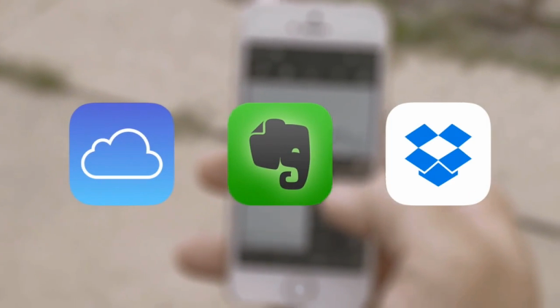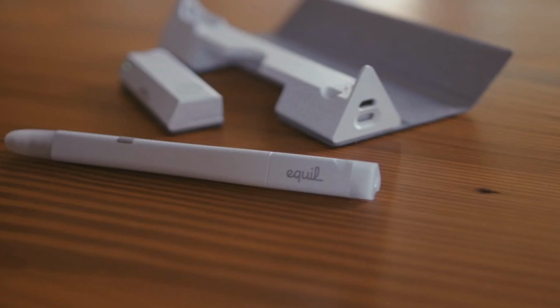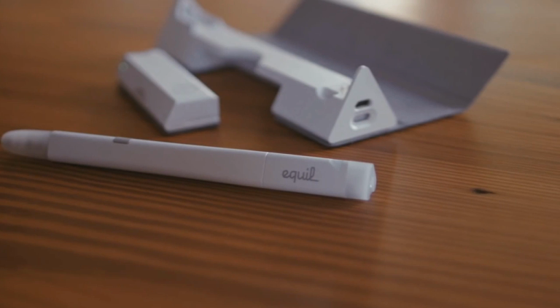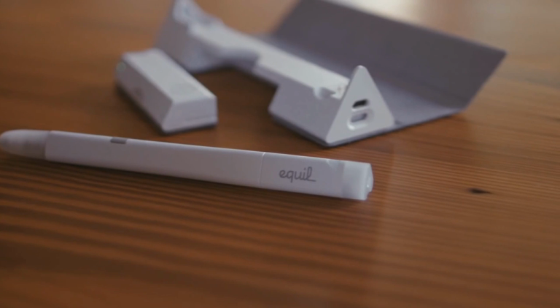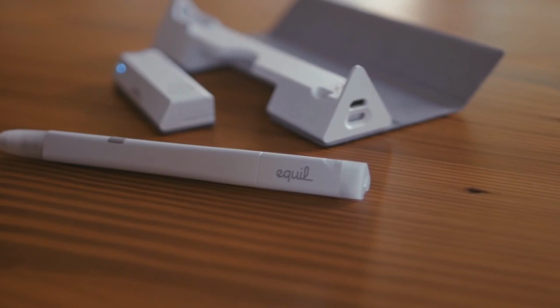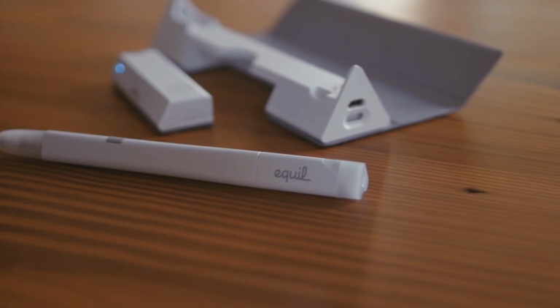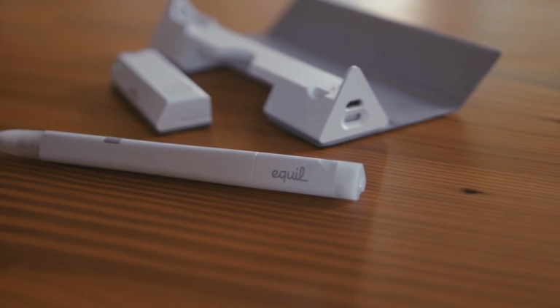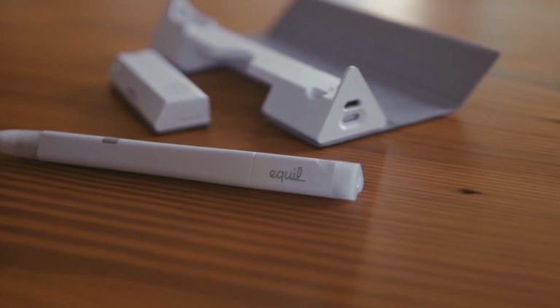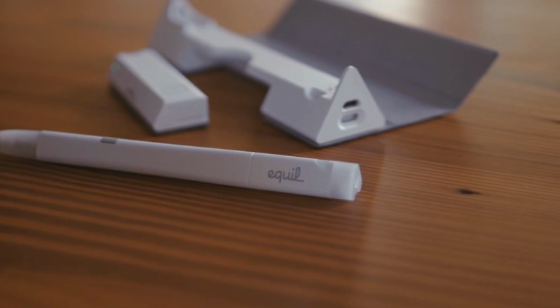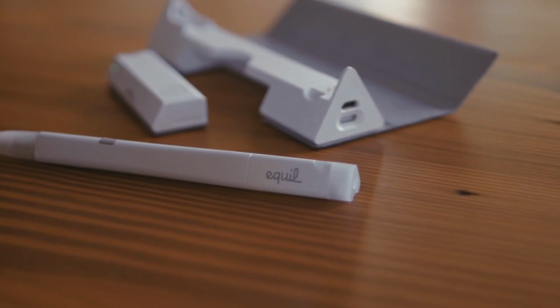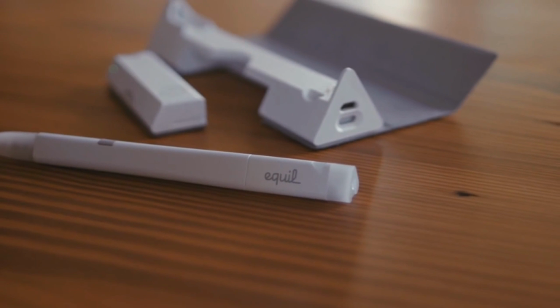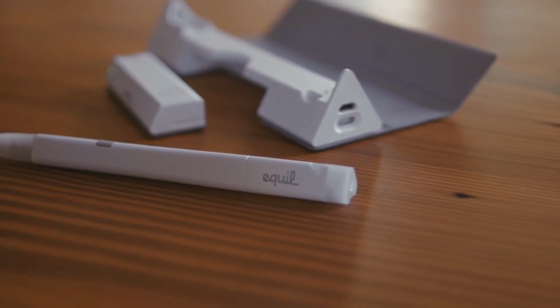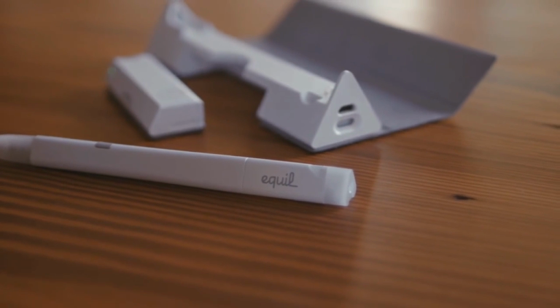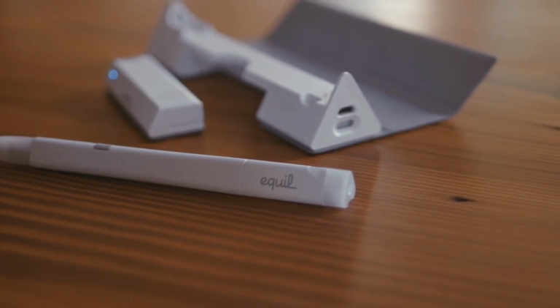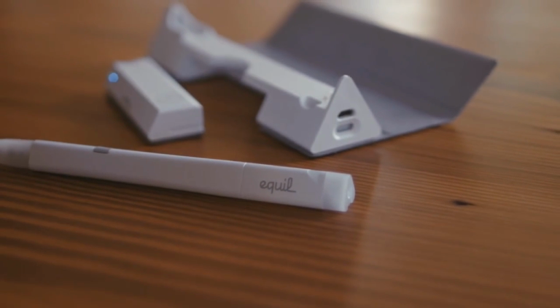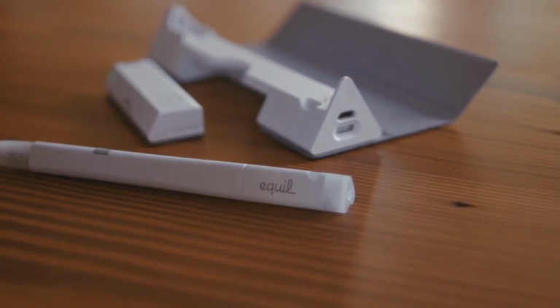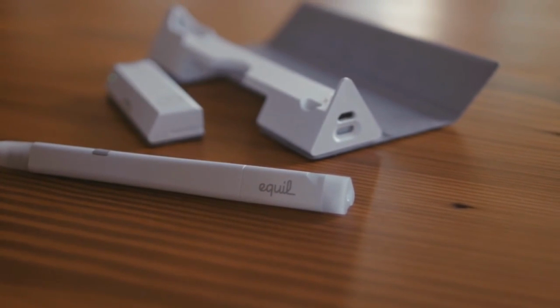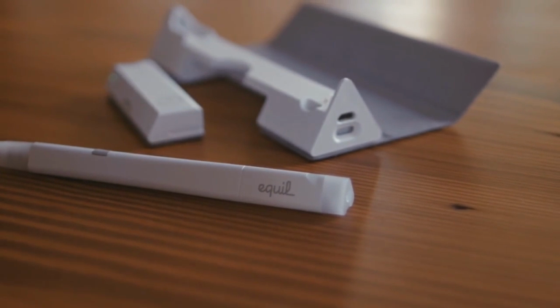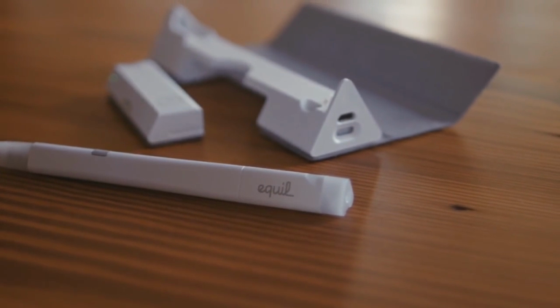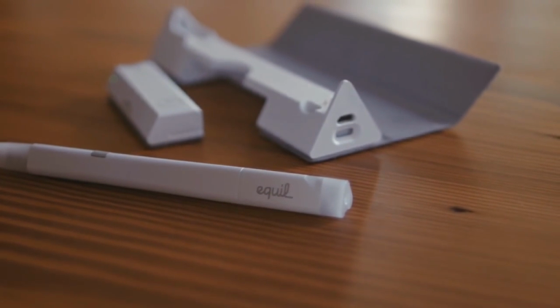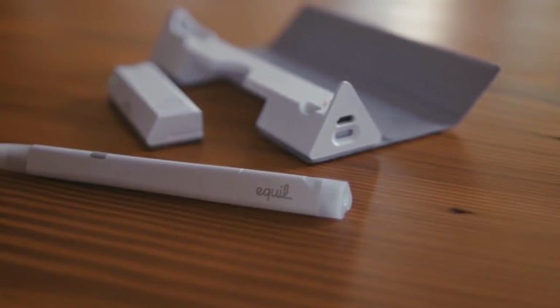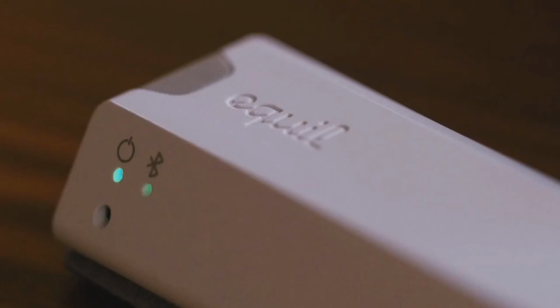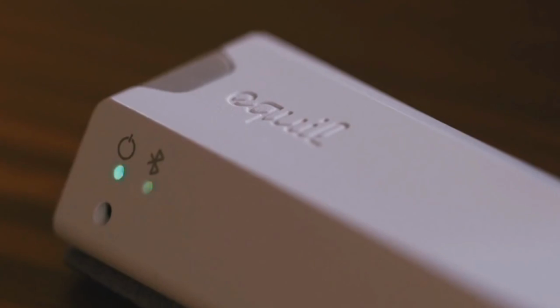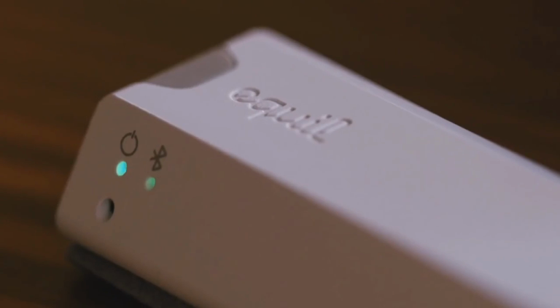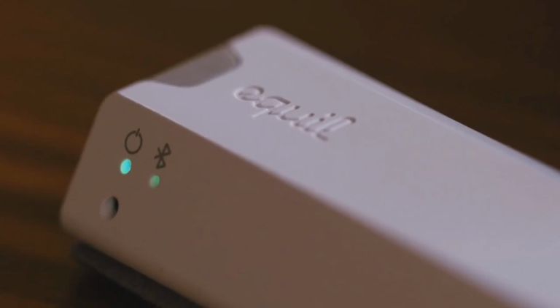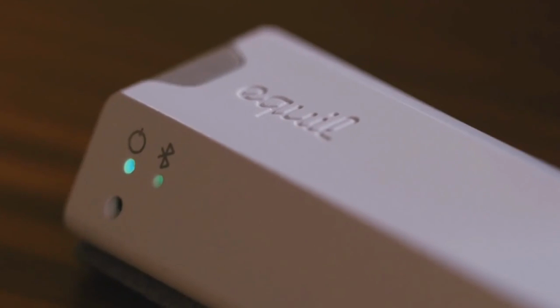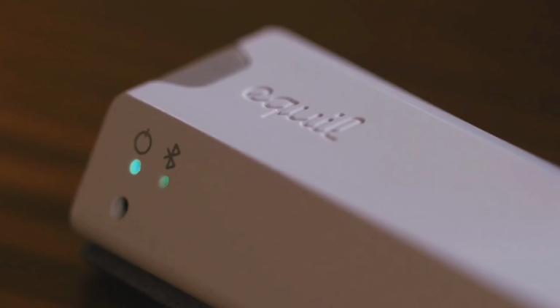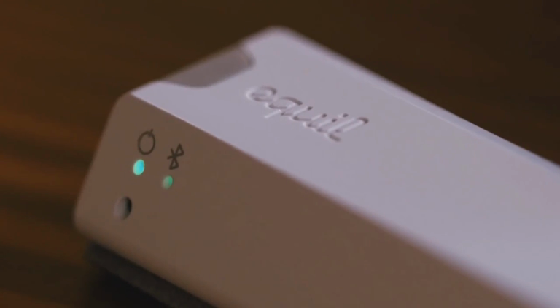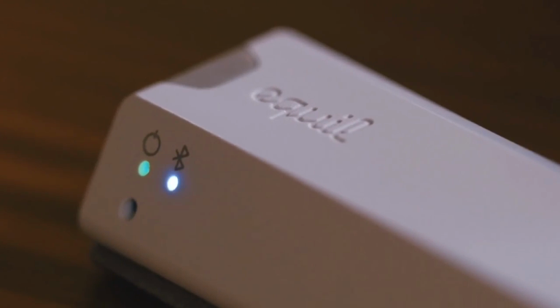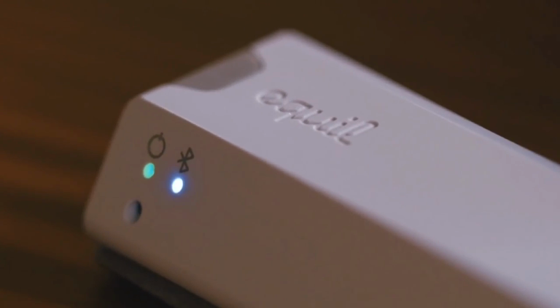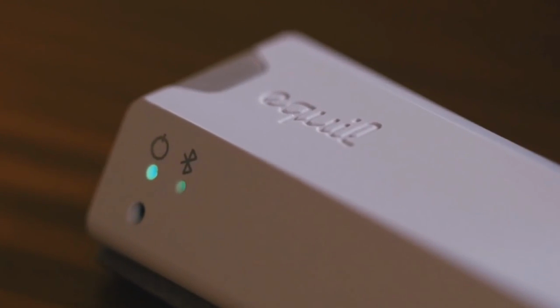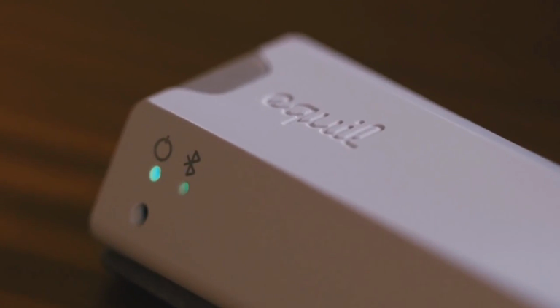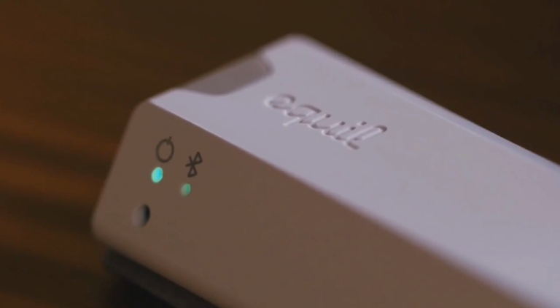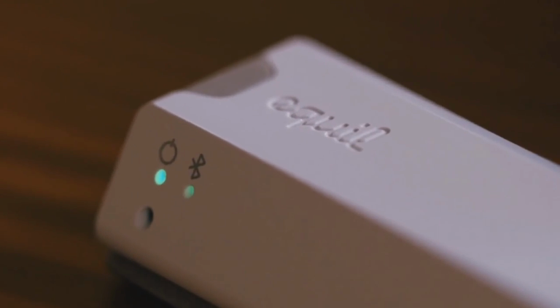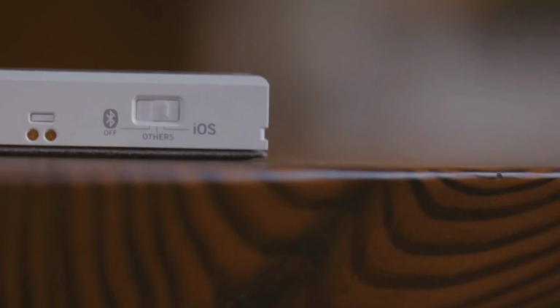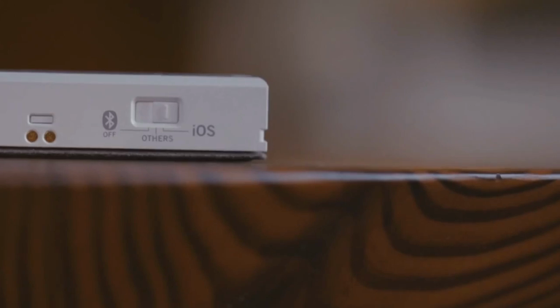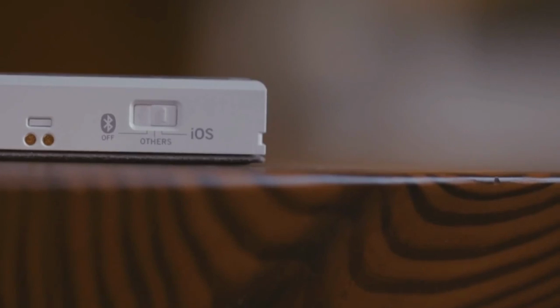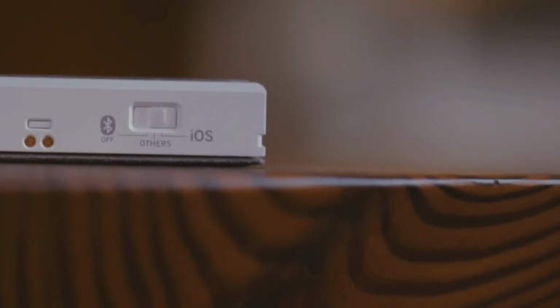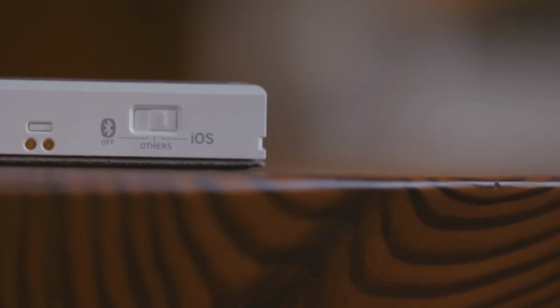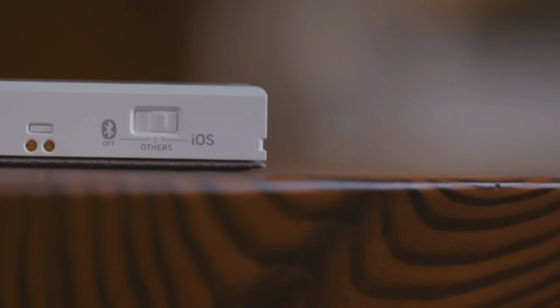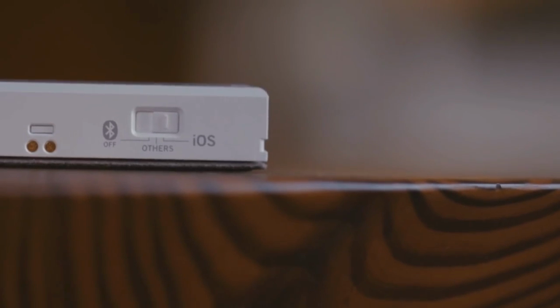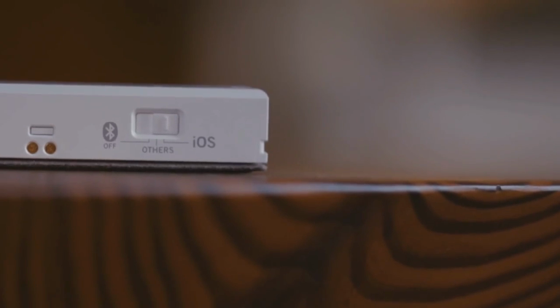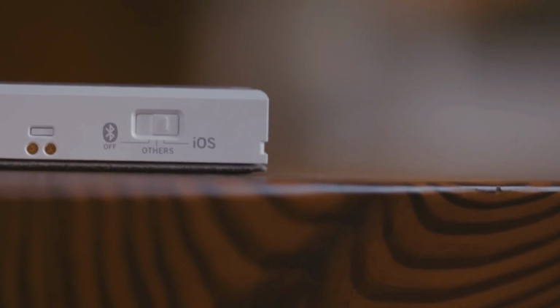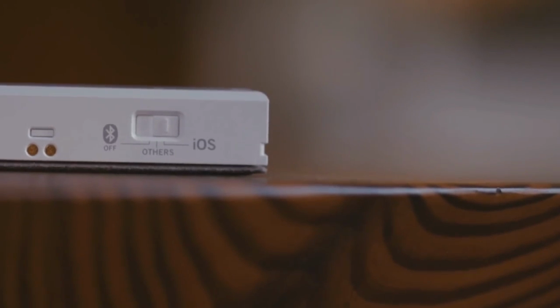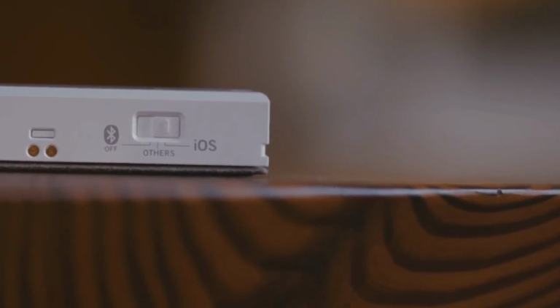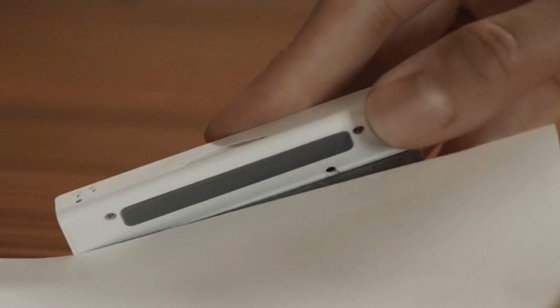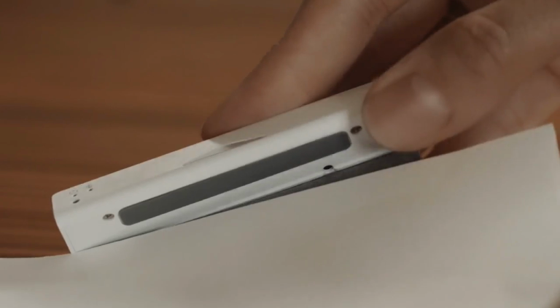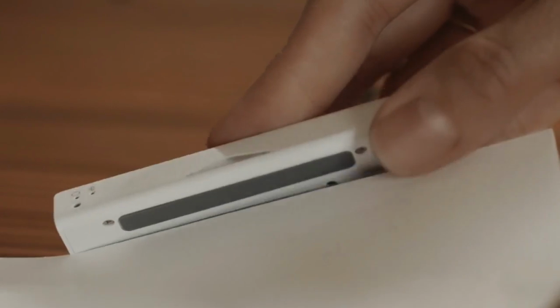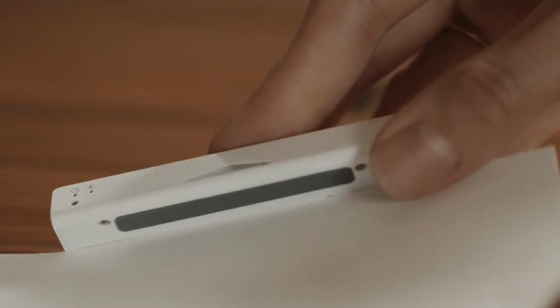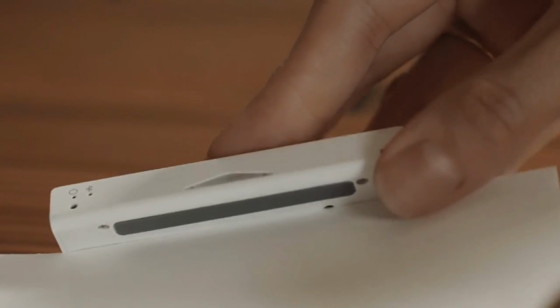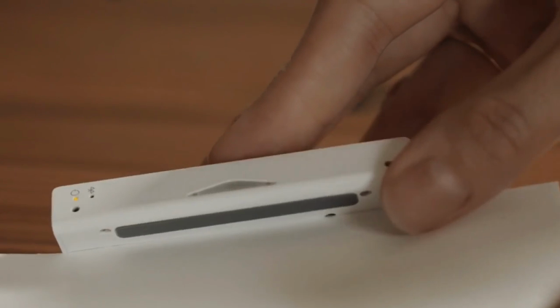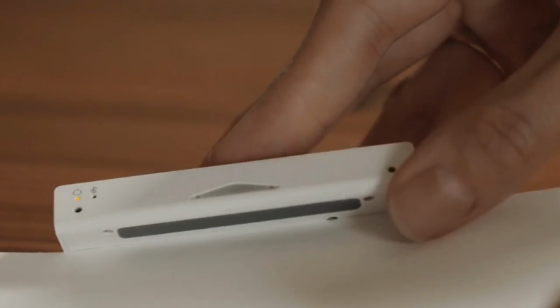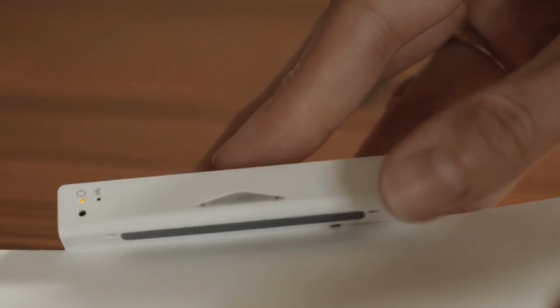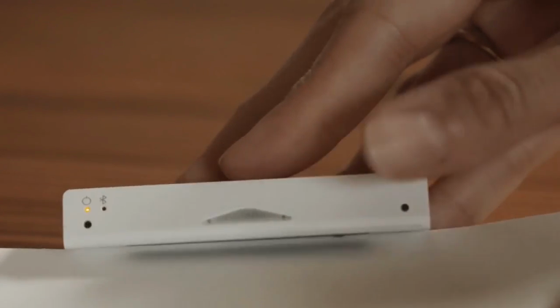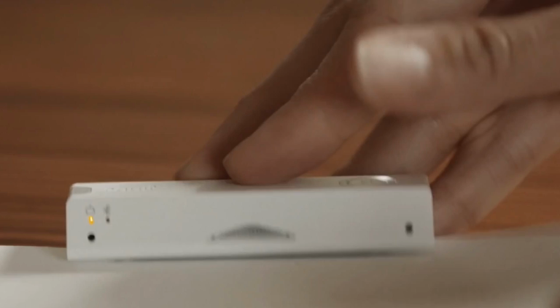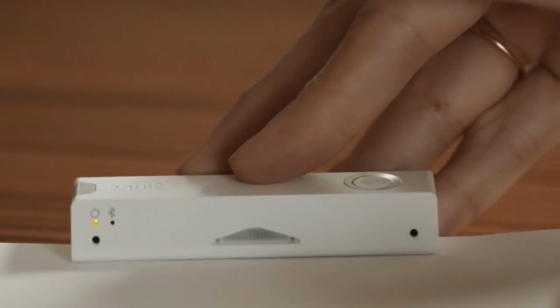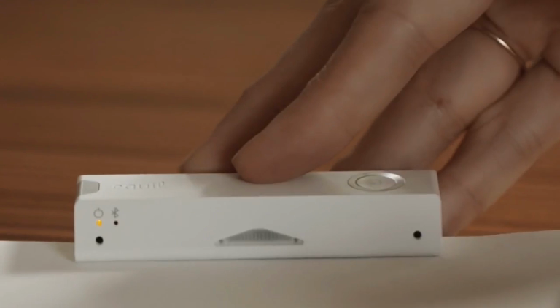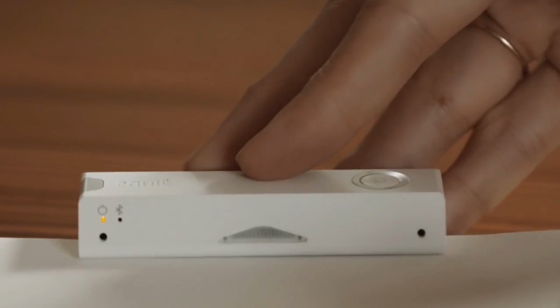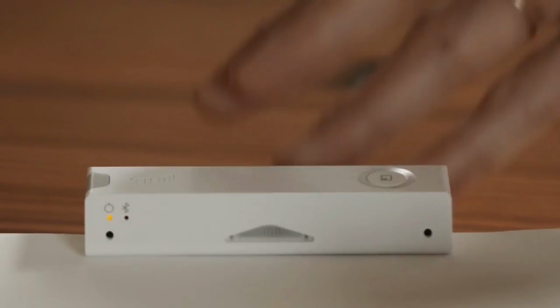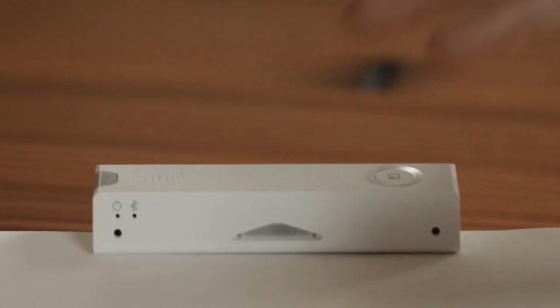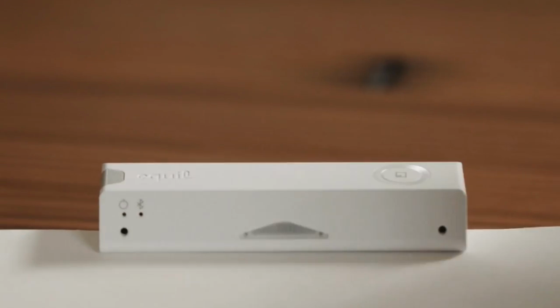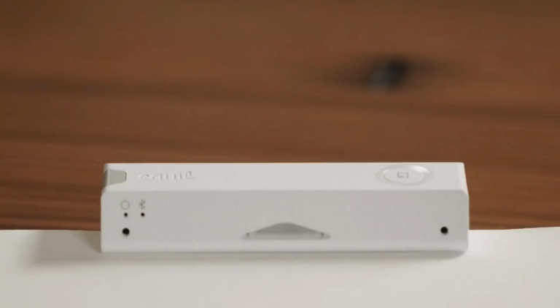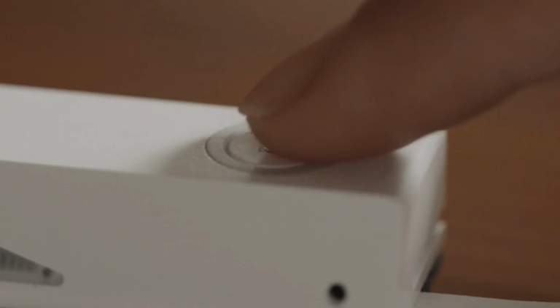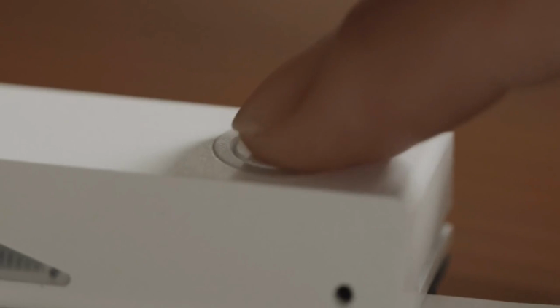The device itself saves your notes so they can be imported to your Android, iOS, Mac, or Windows device at your convenience.